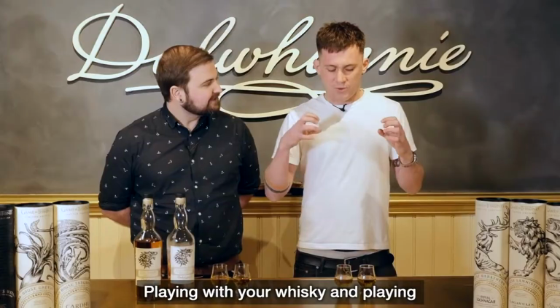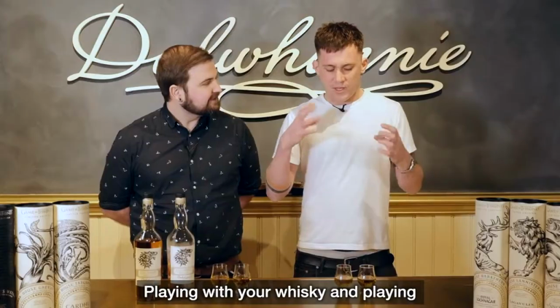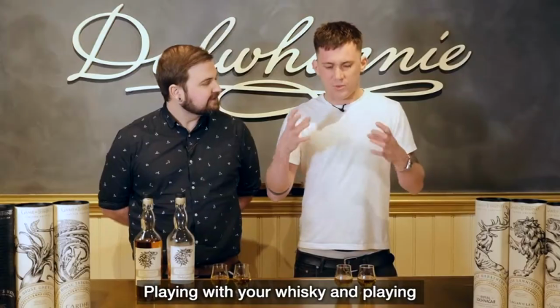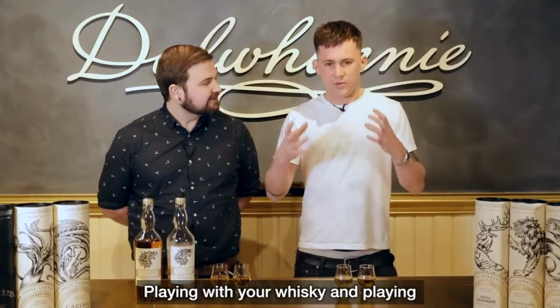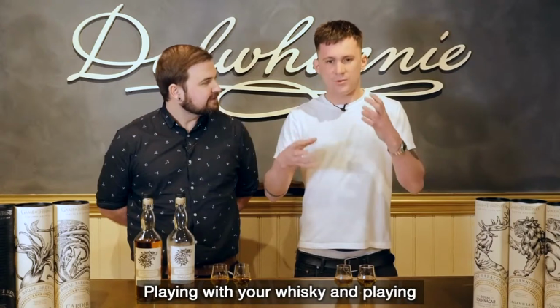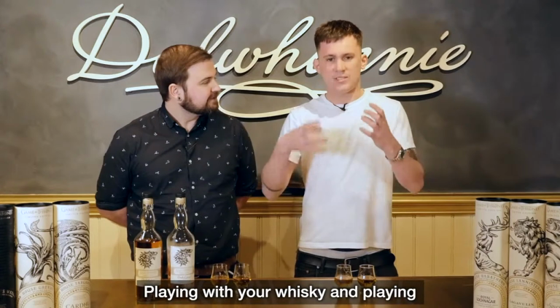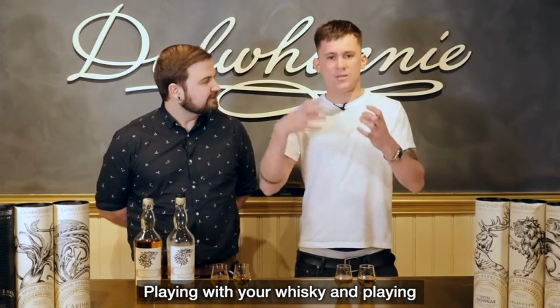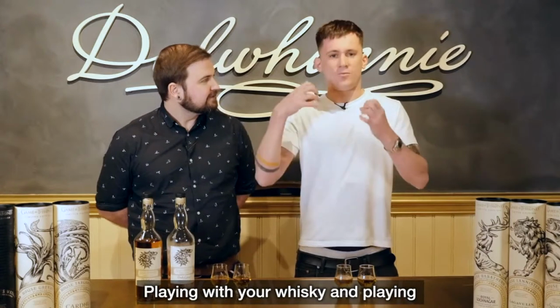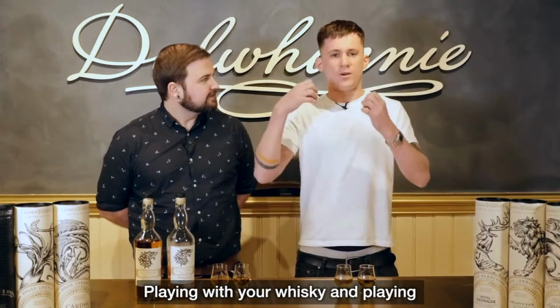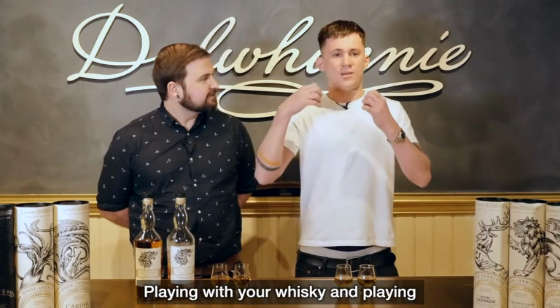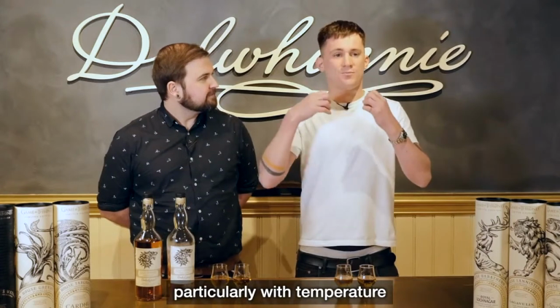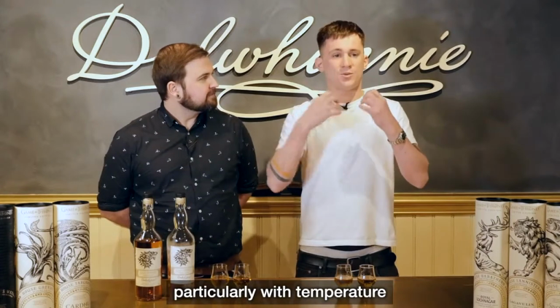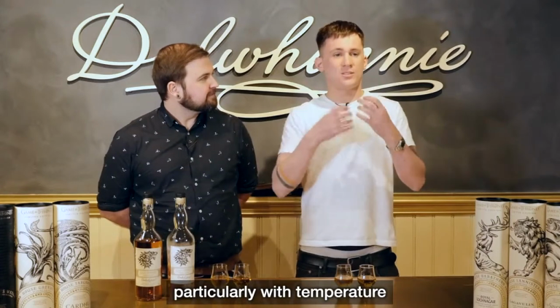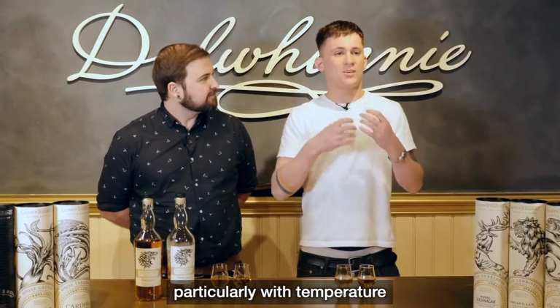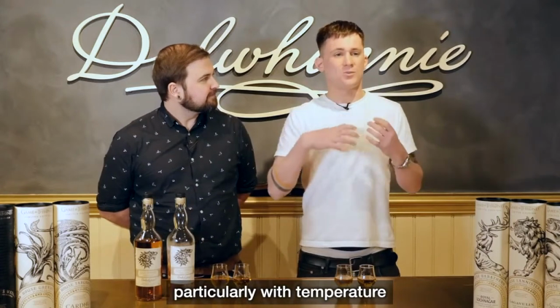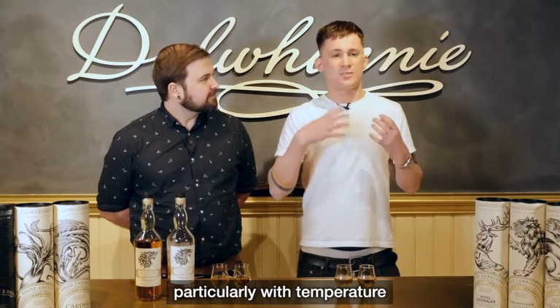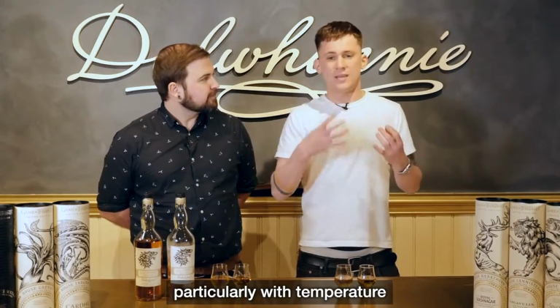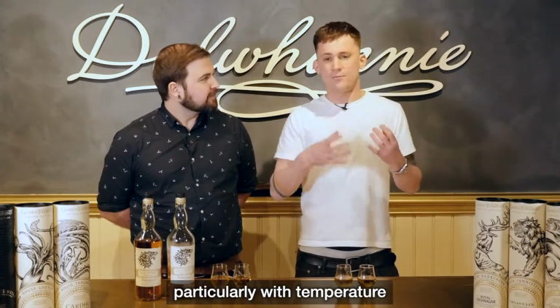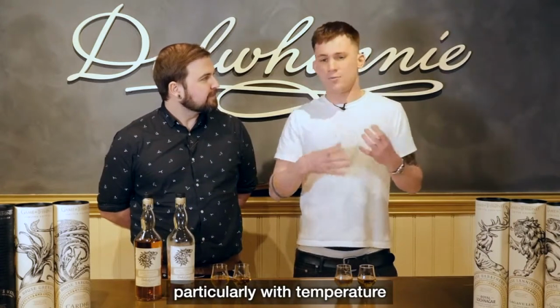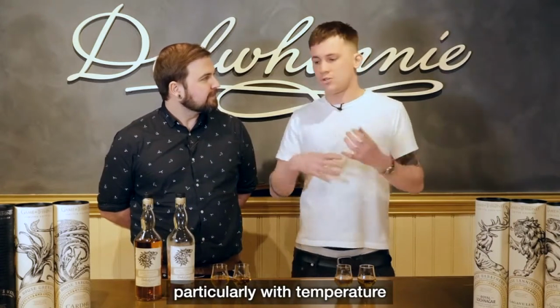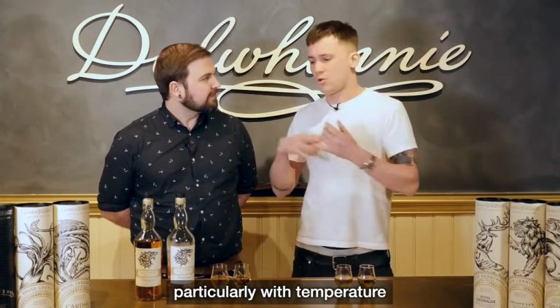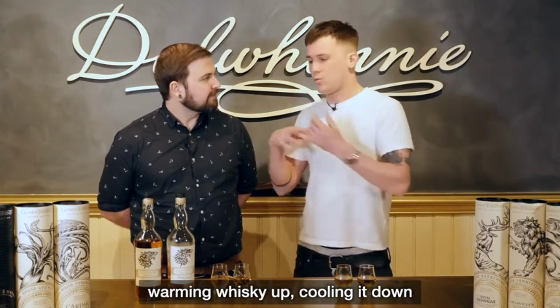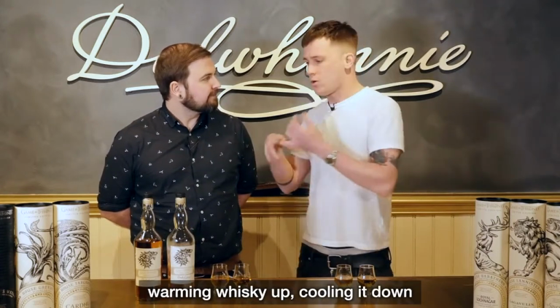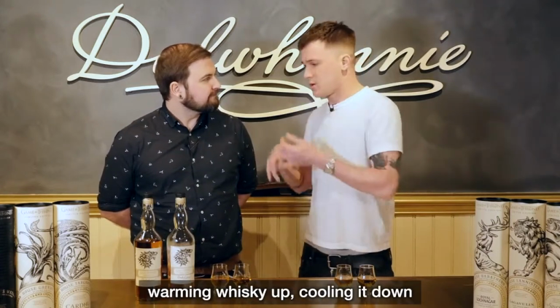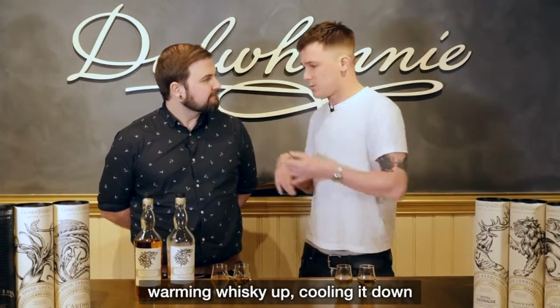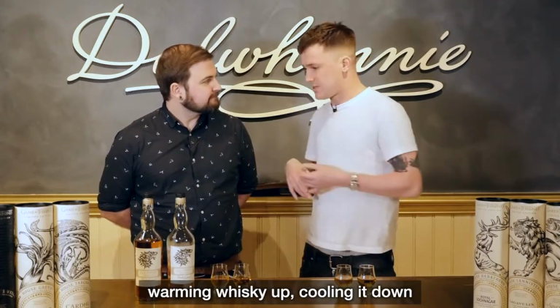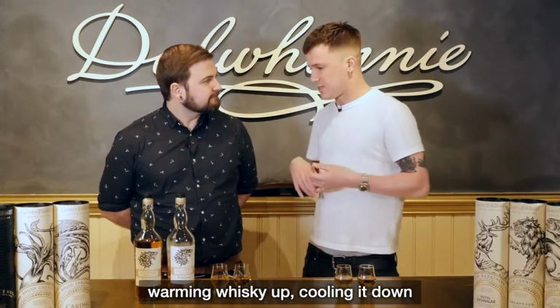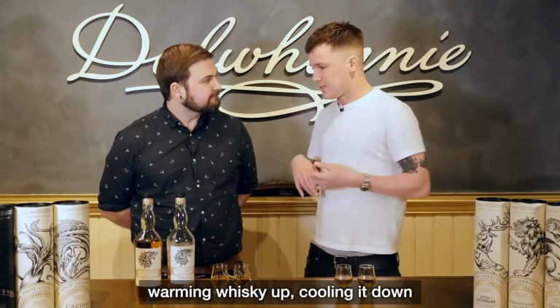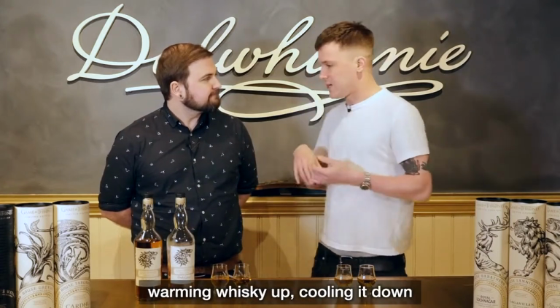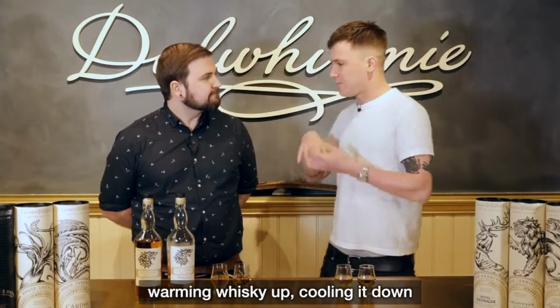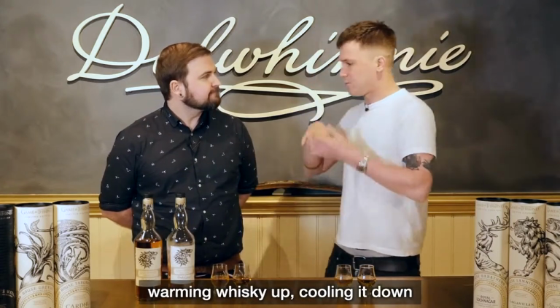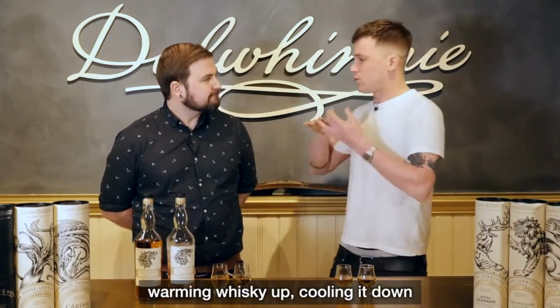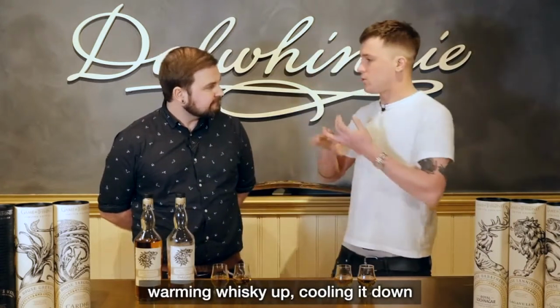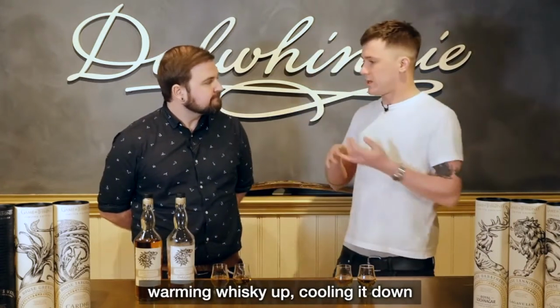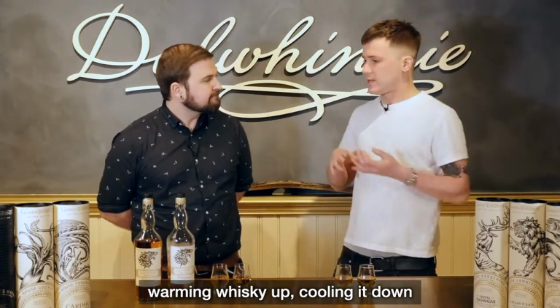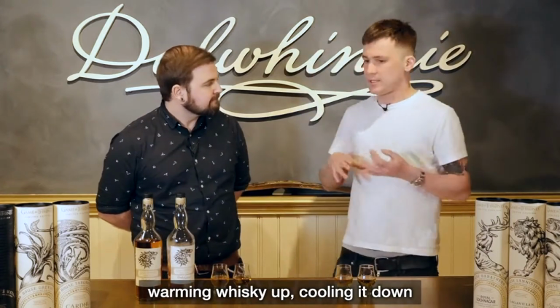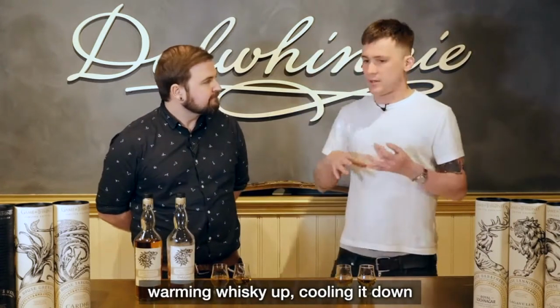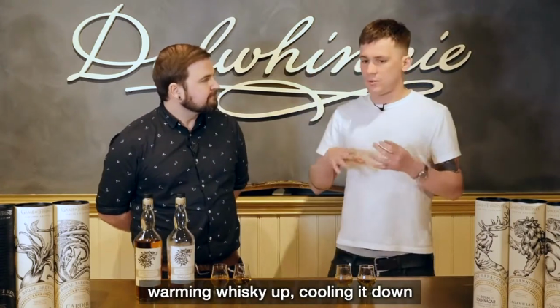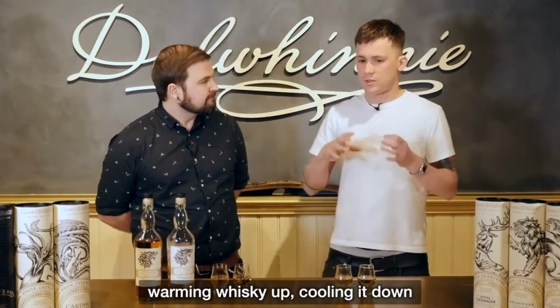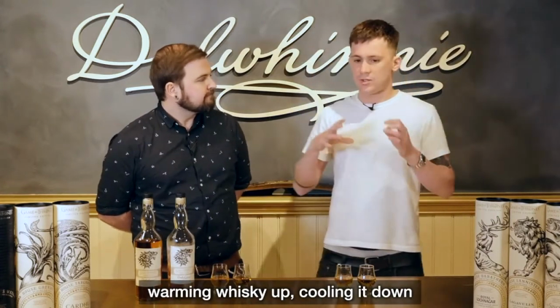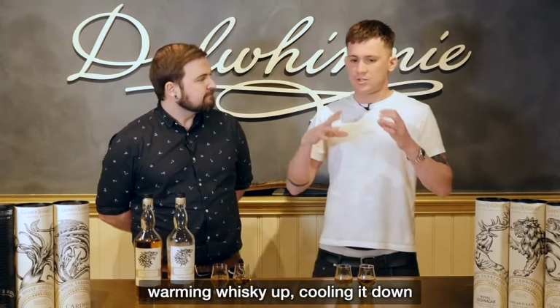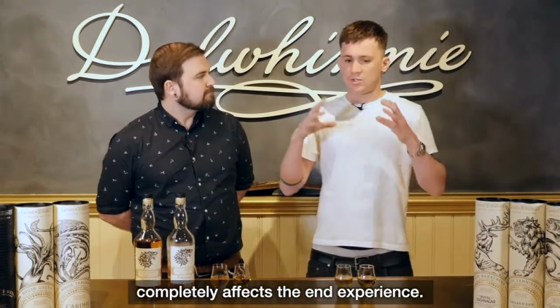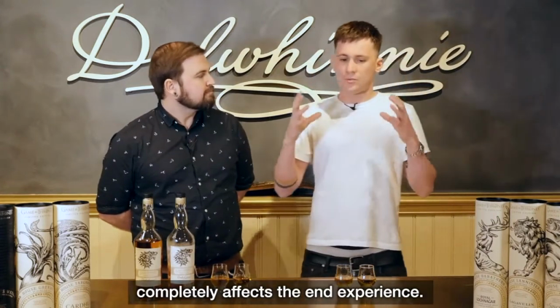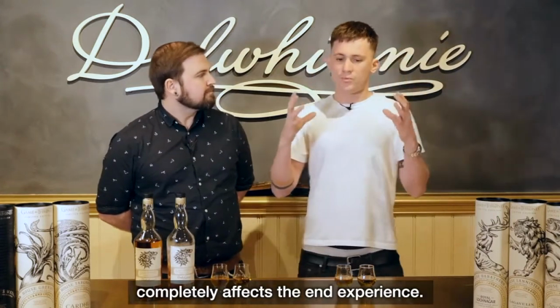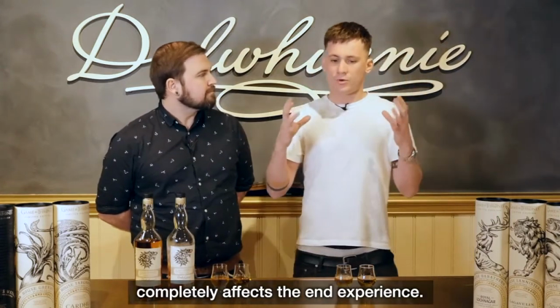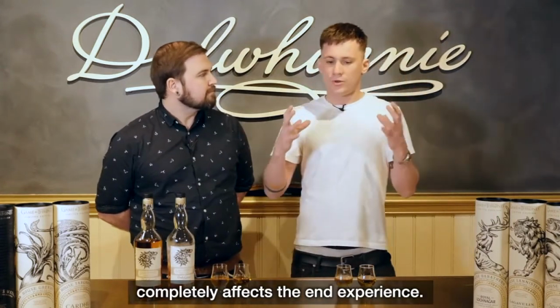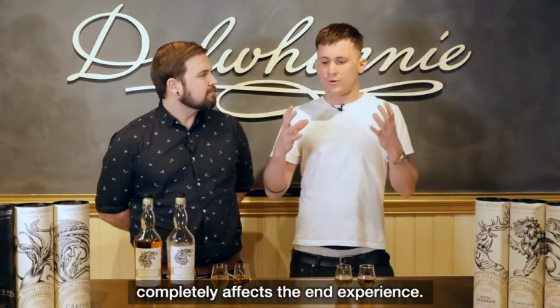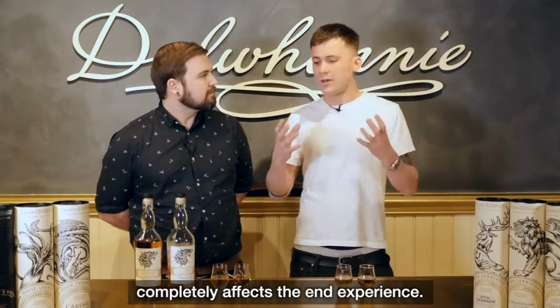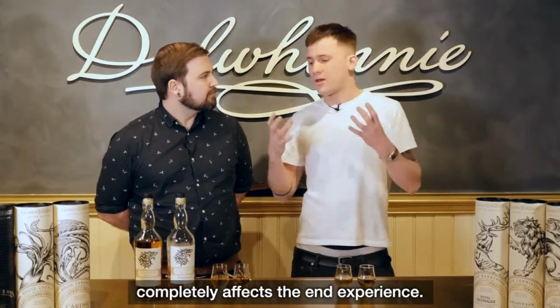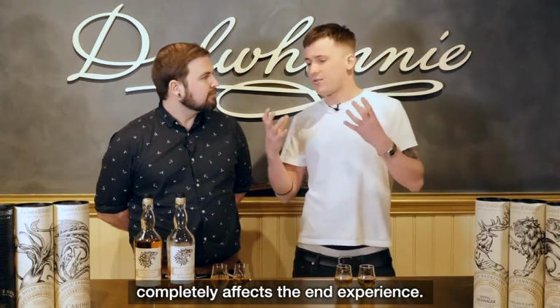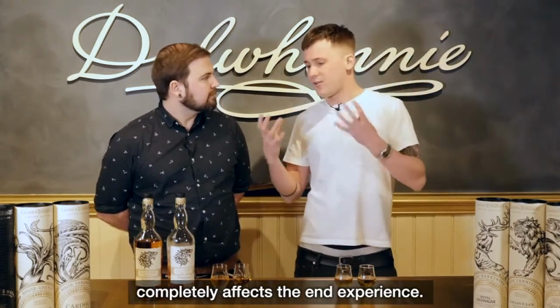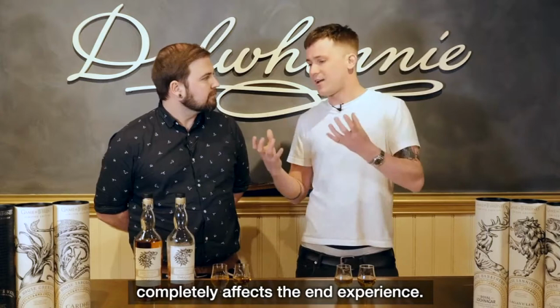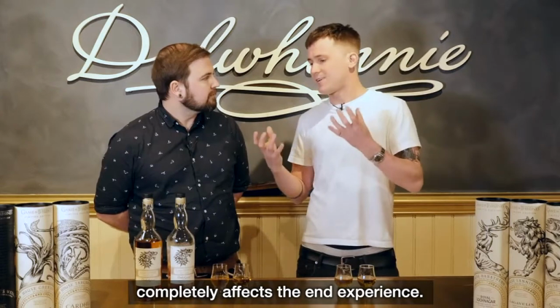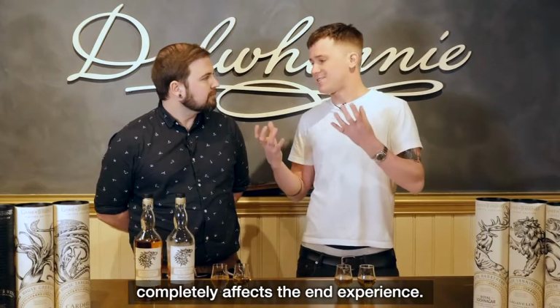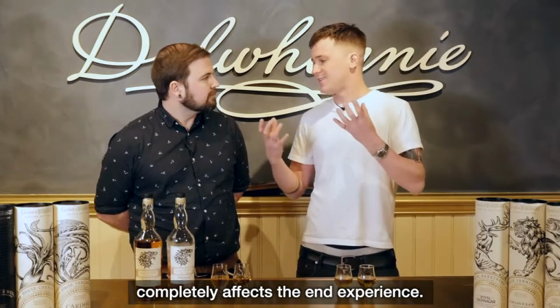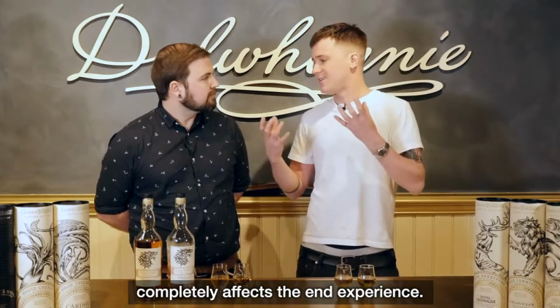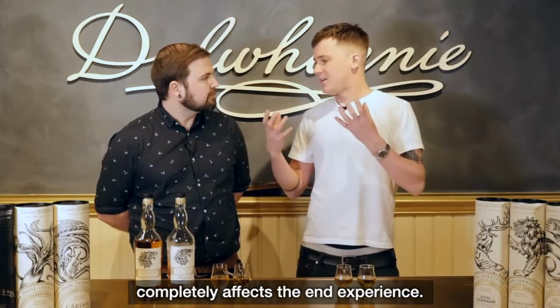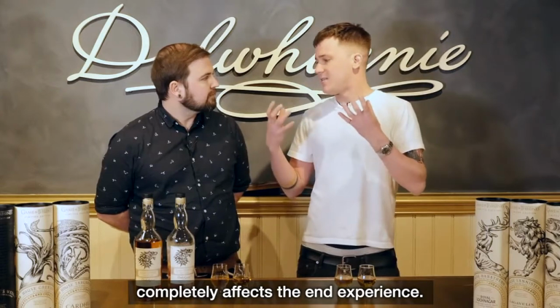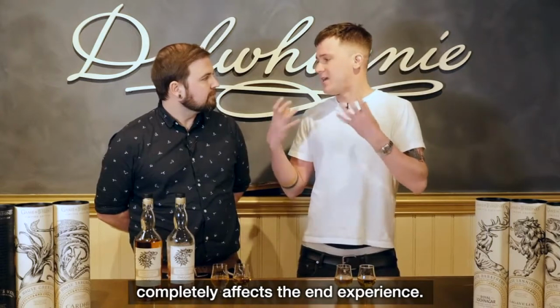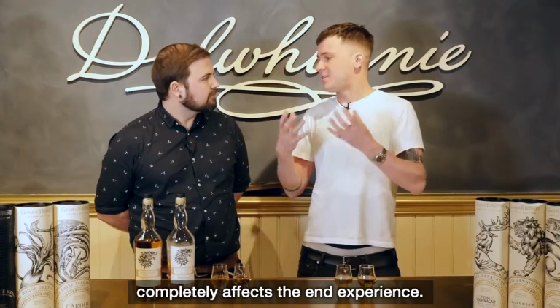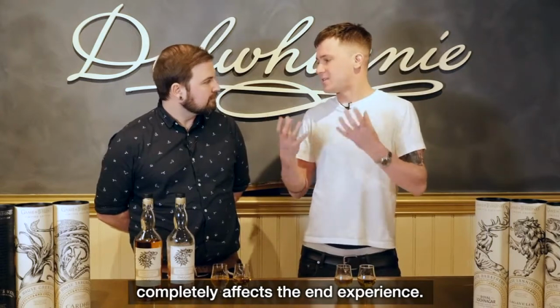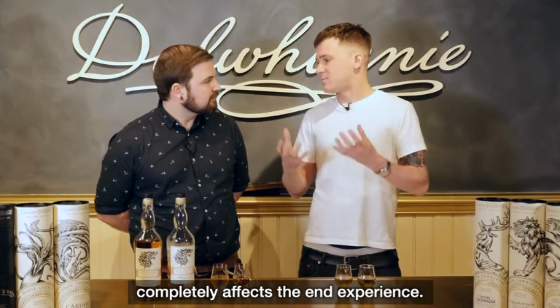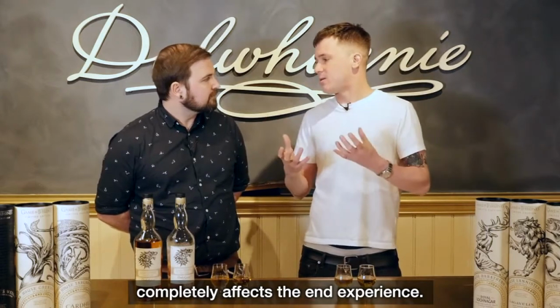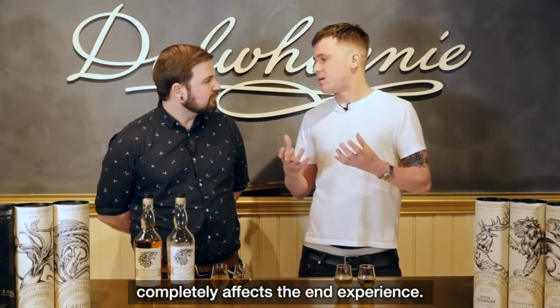Playing with your whisky and particularly with temperature — warming whisky up, cooling it down — completely affects the end experience.